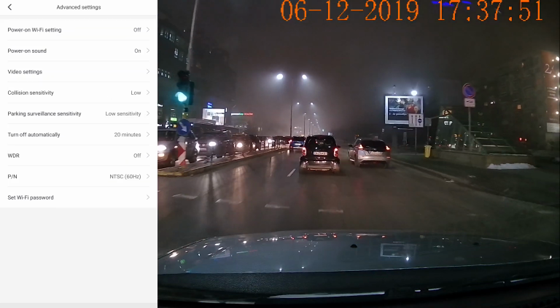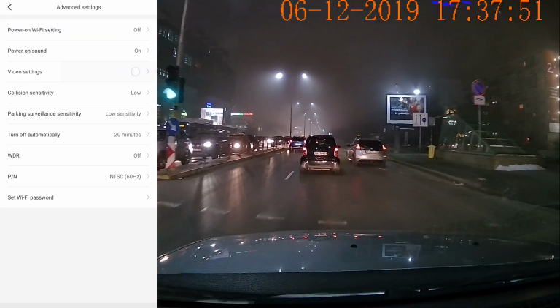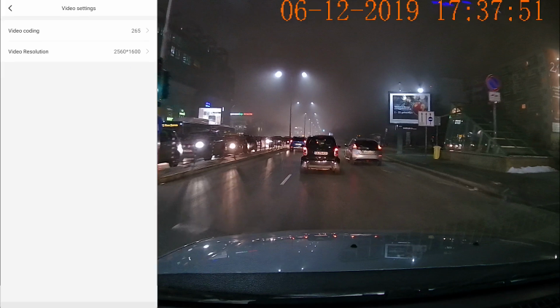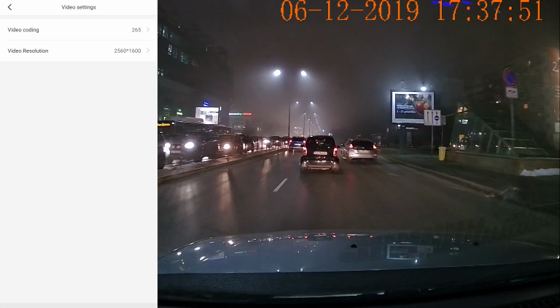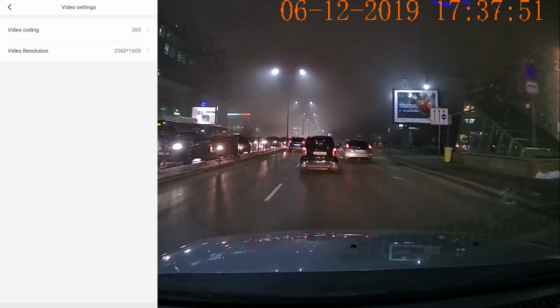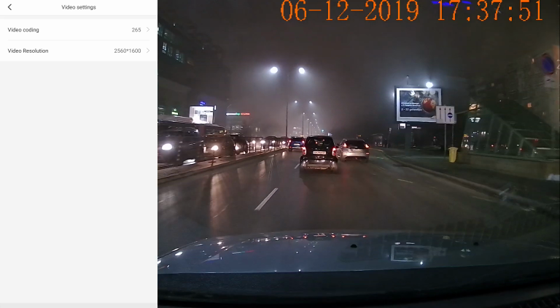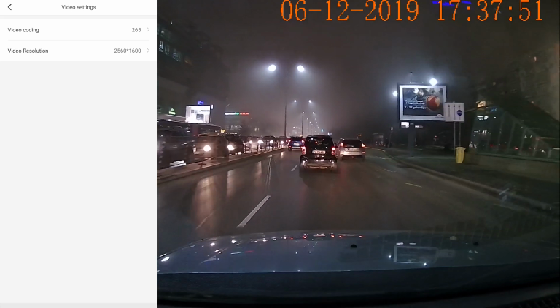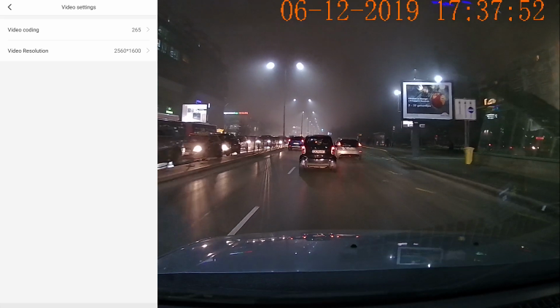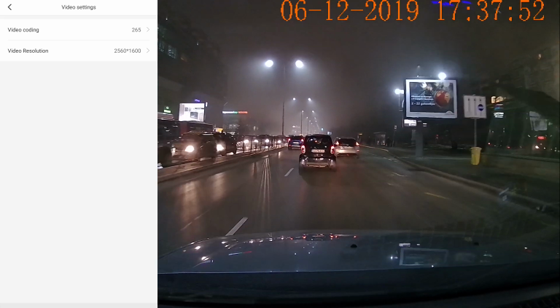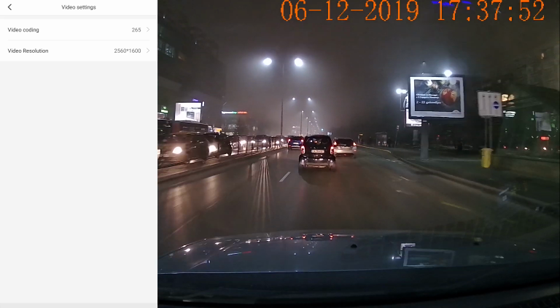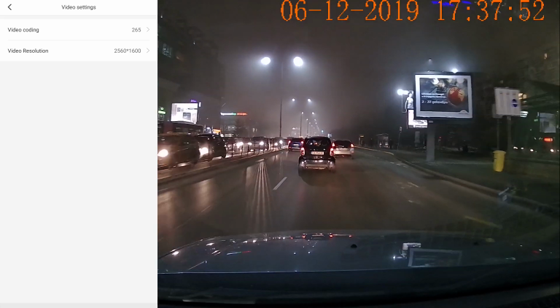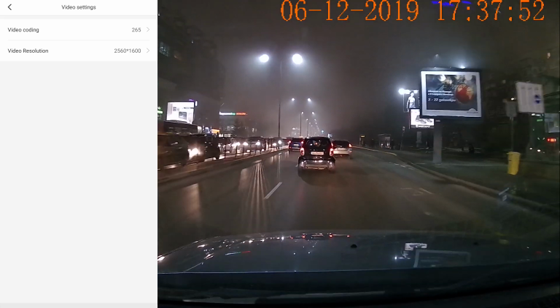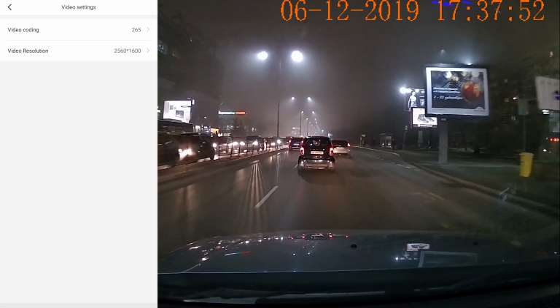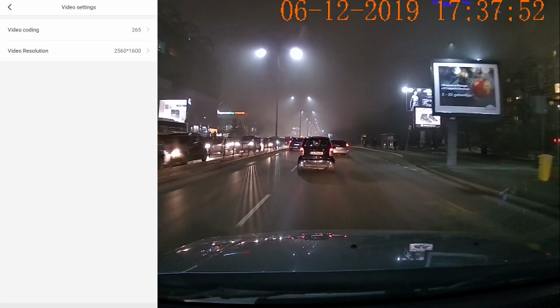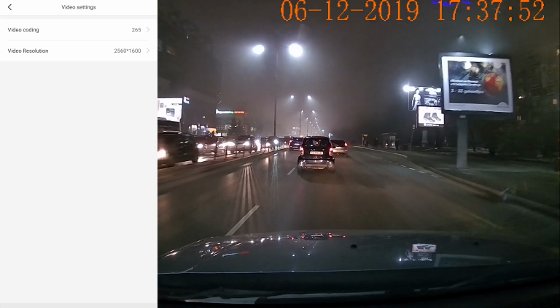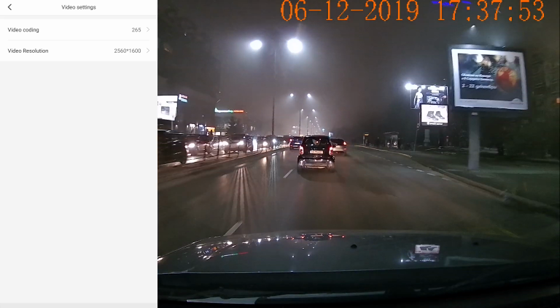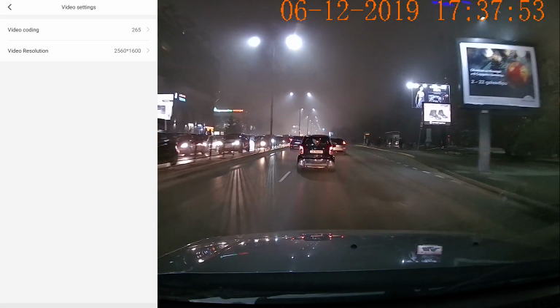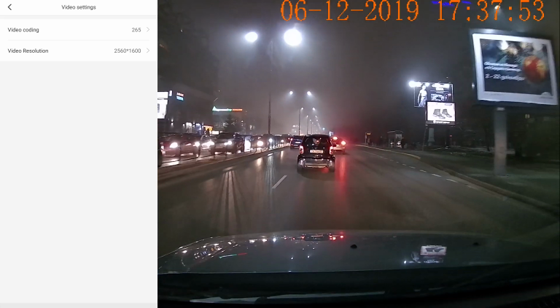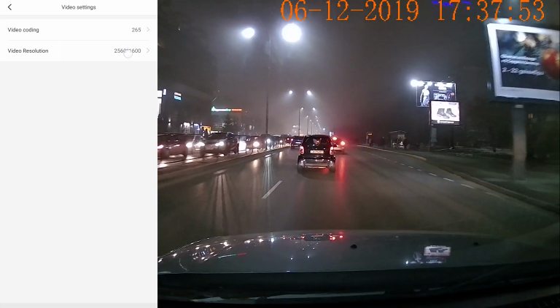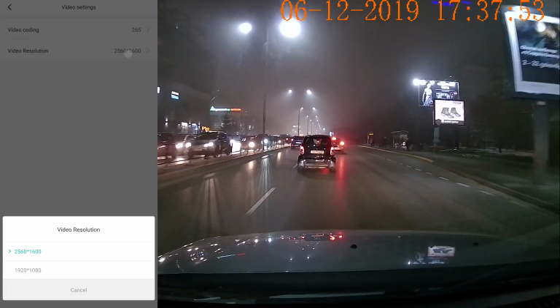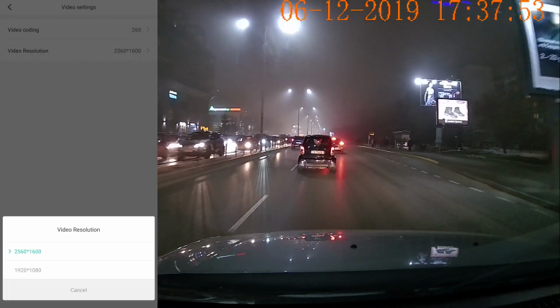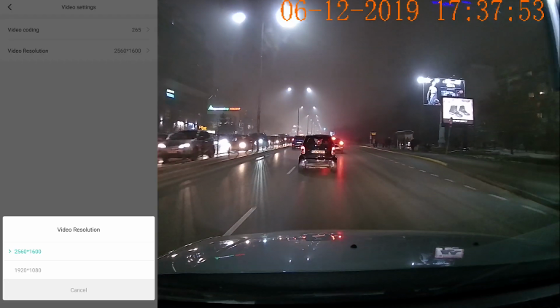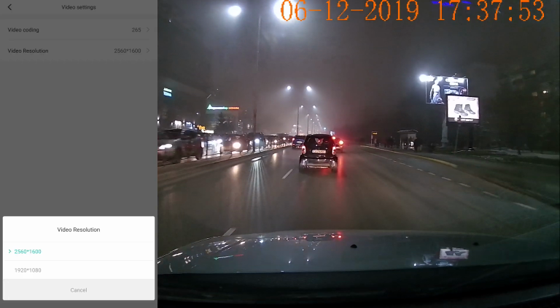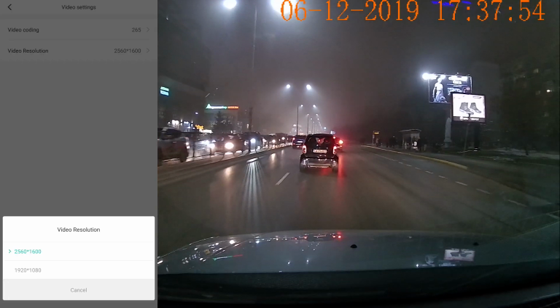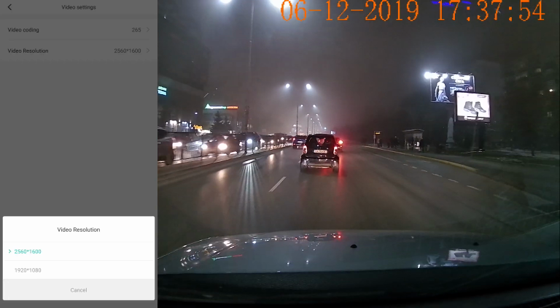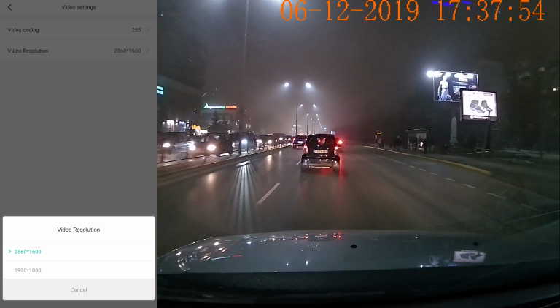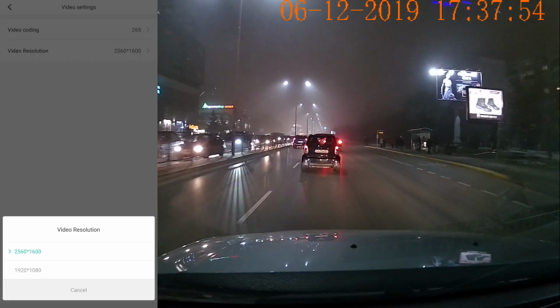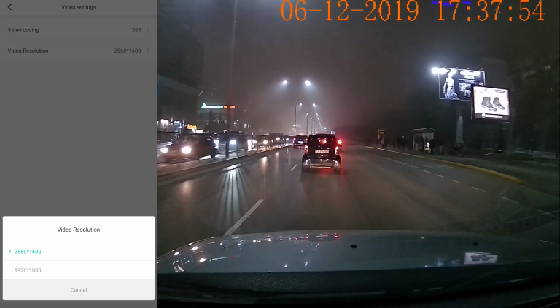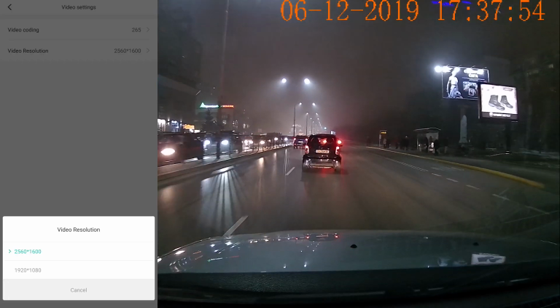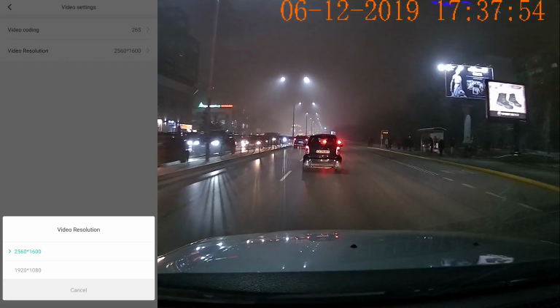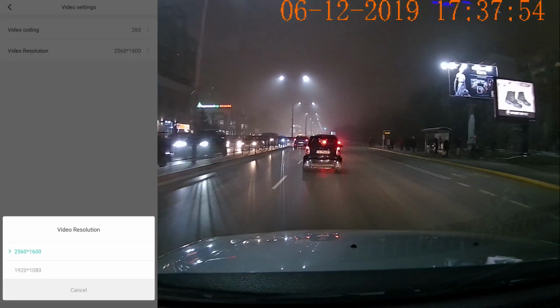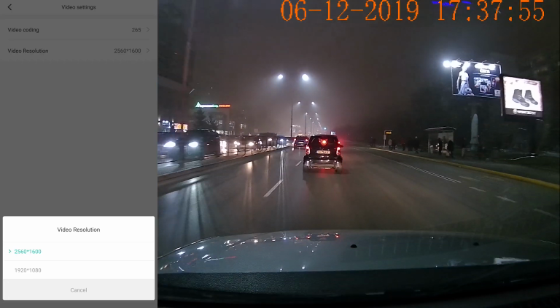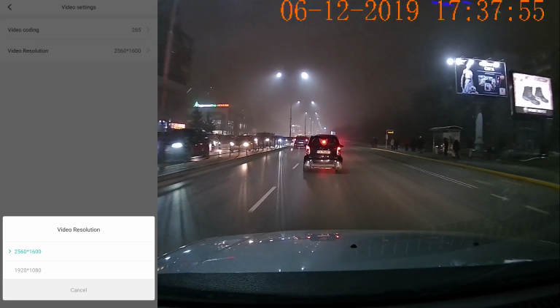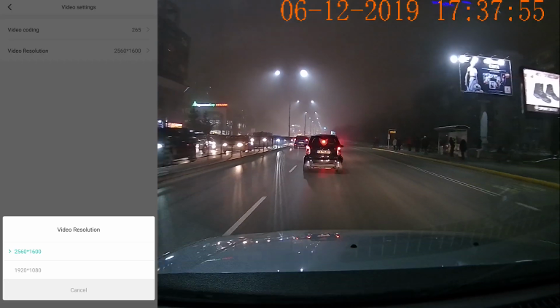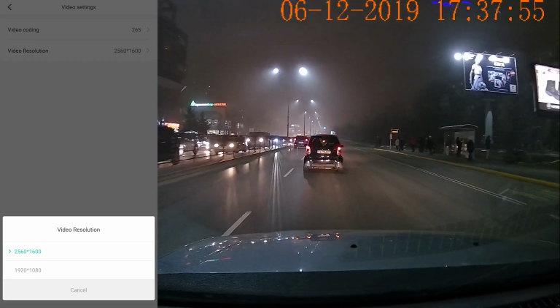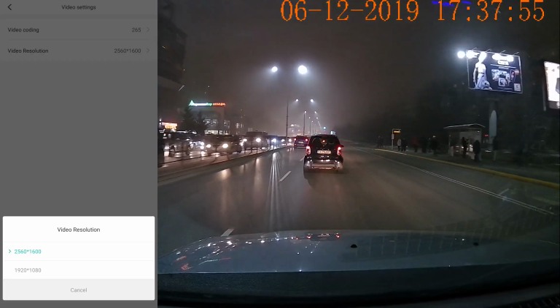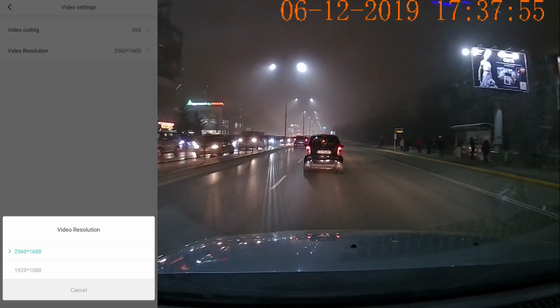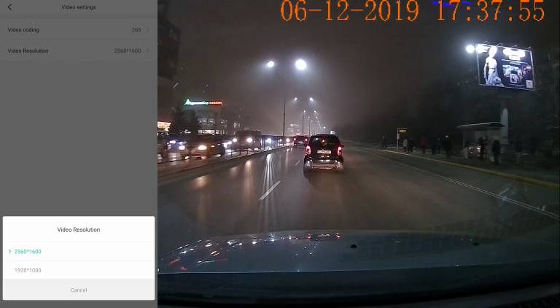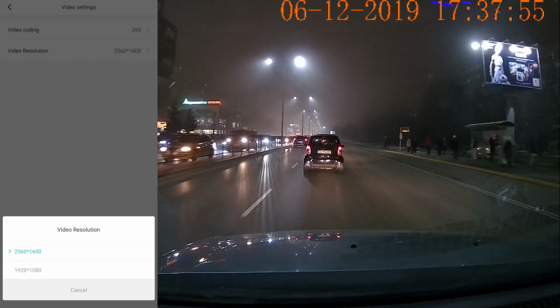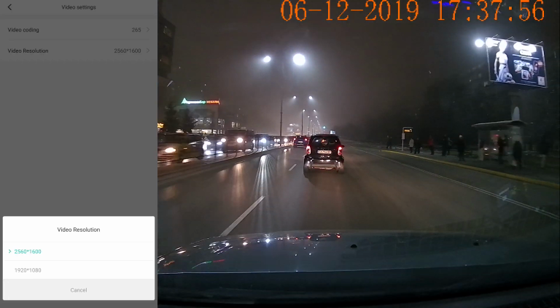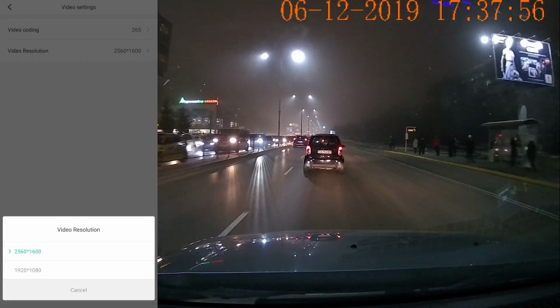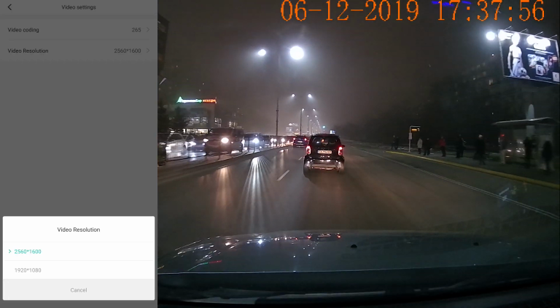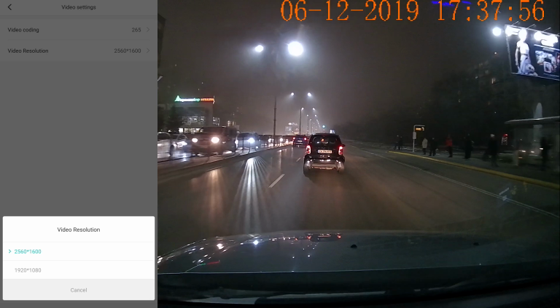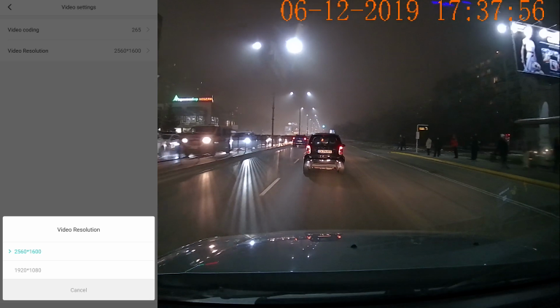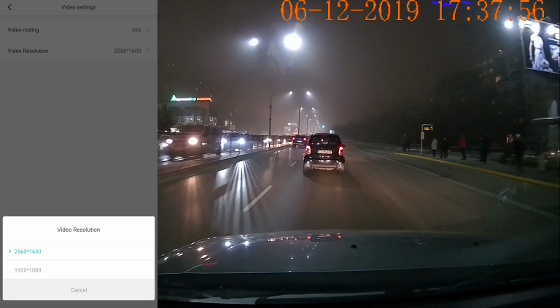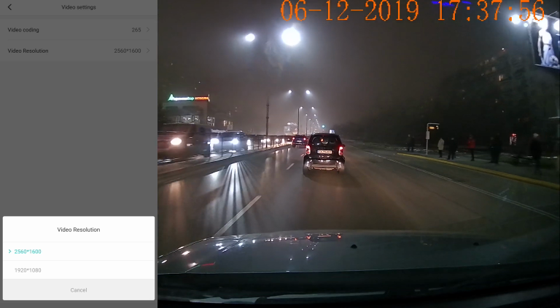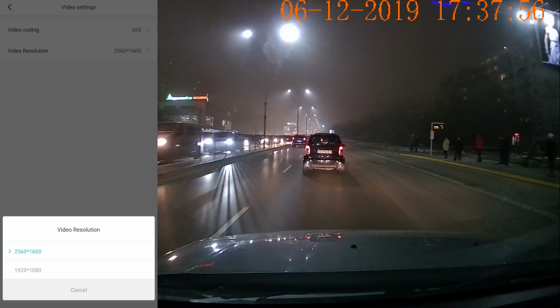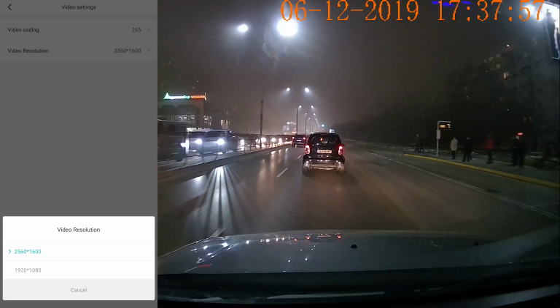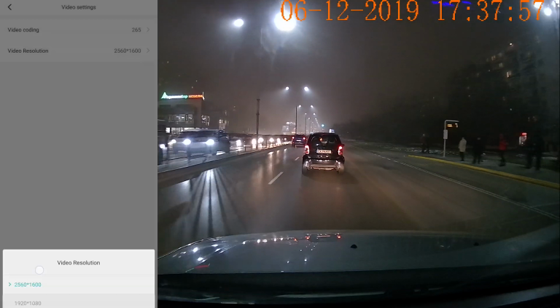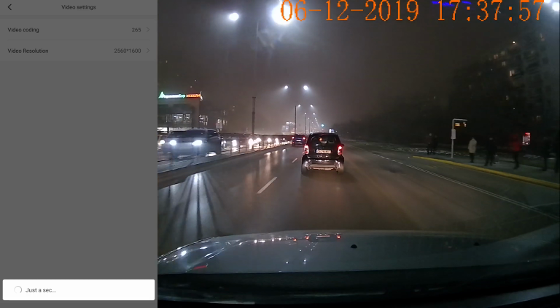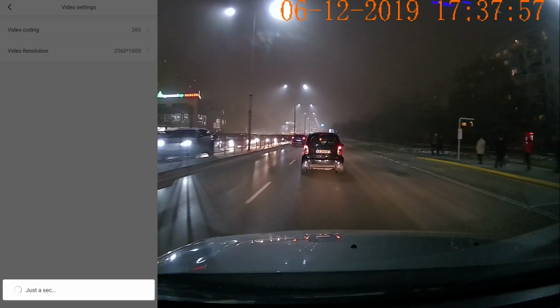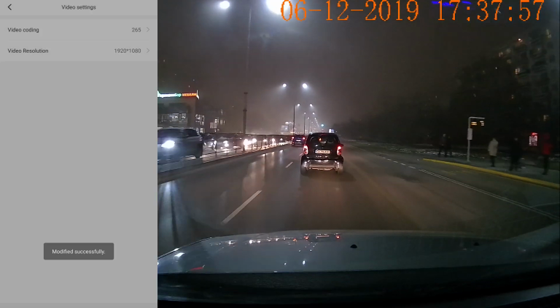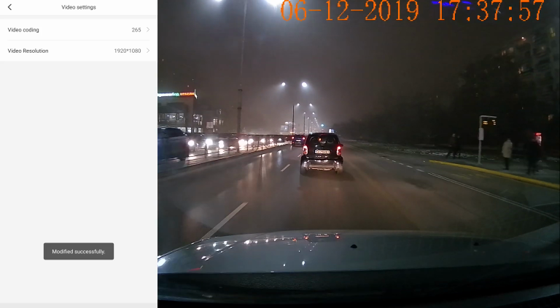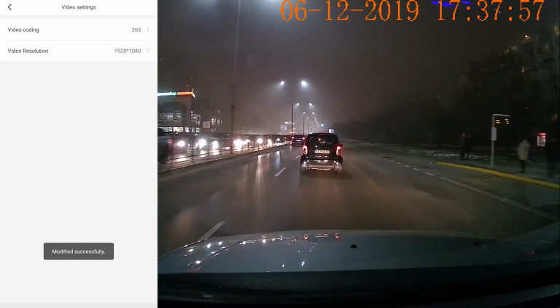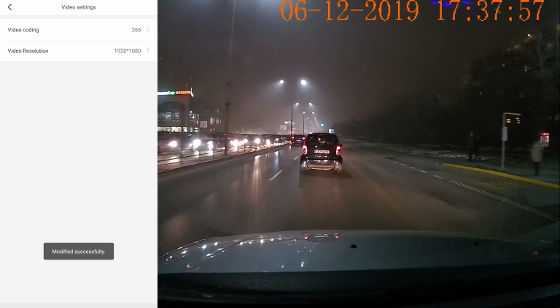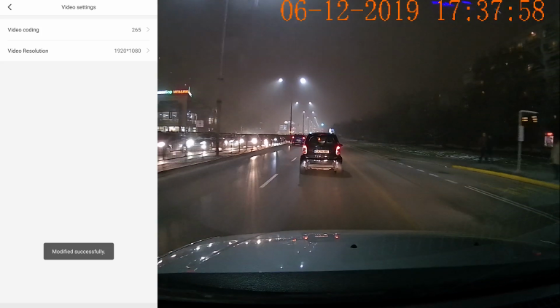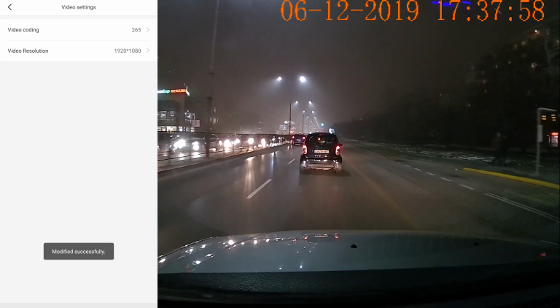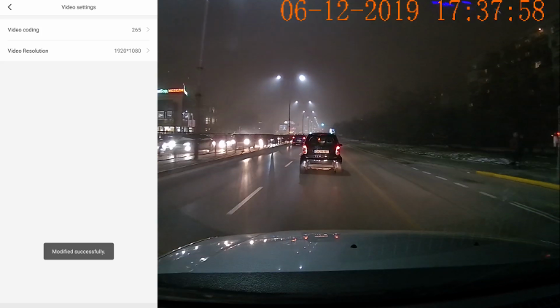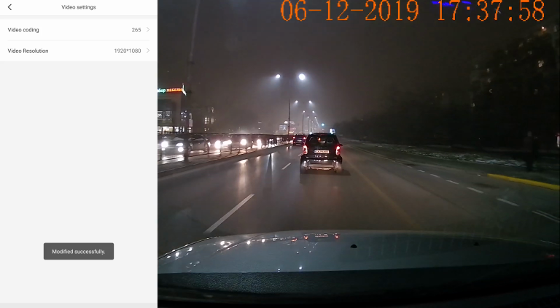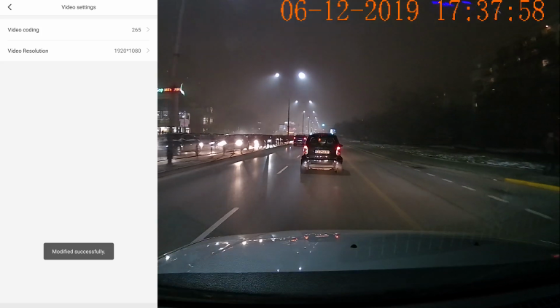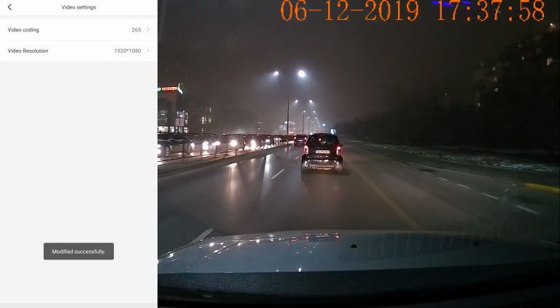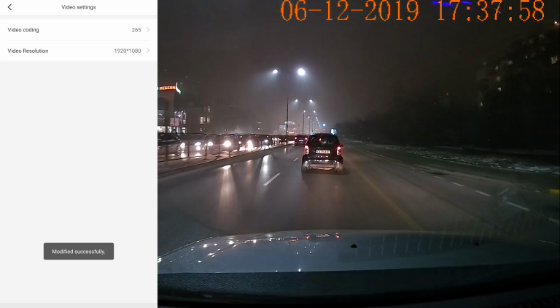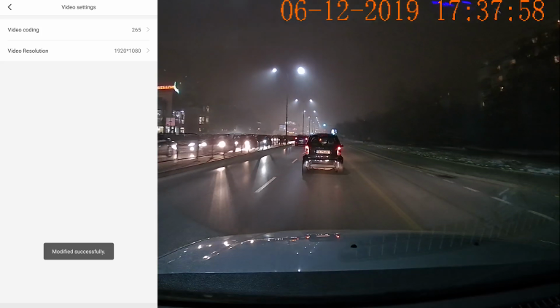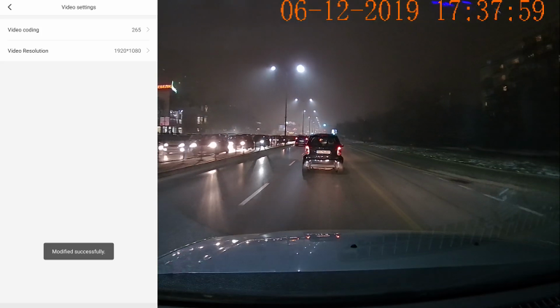Very convenient is the Wi-Fi button. You can set the dash cam to power on with the Wi-Fi off as a default and still switch it on at any point.